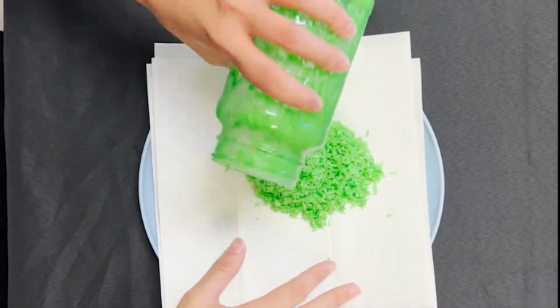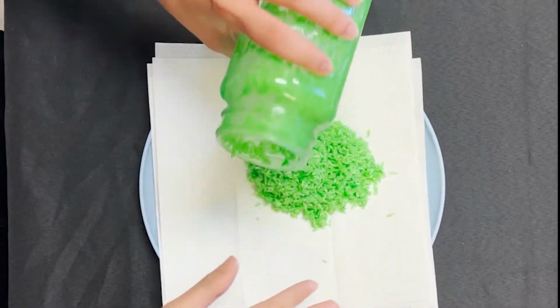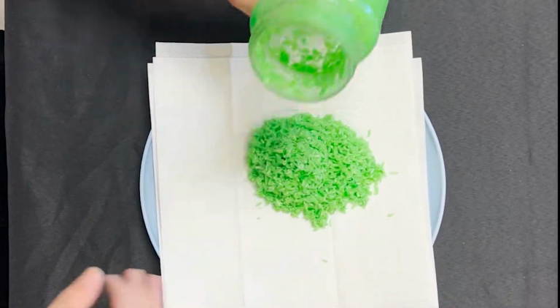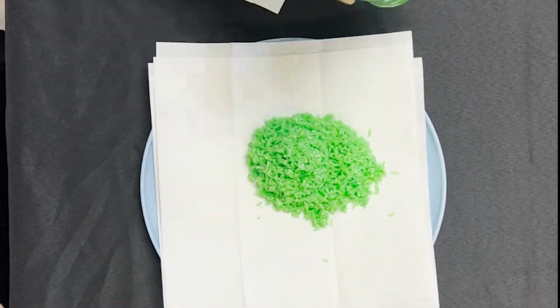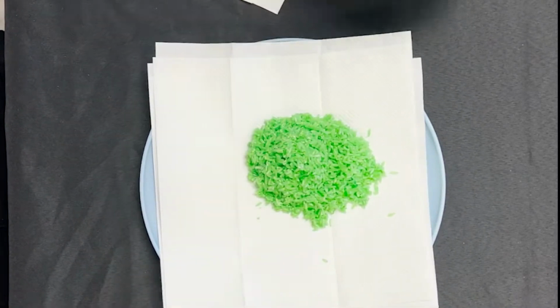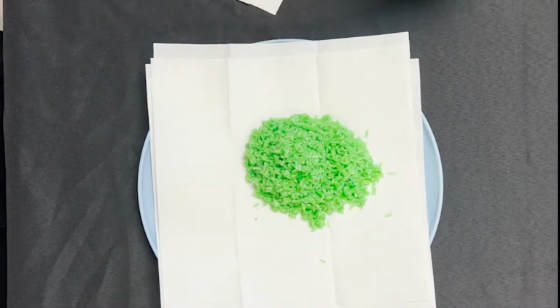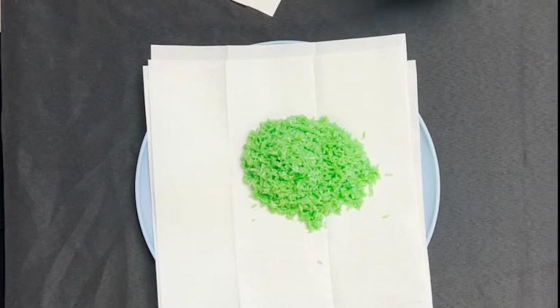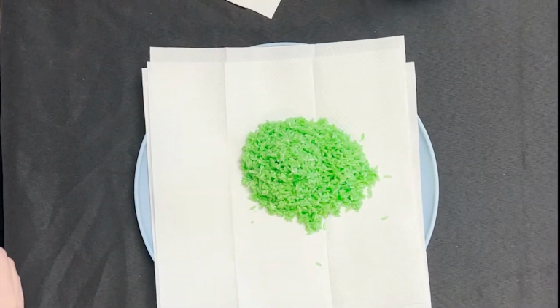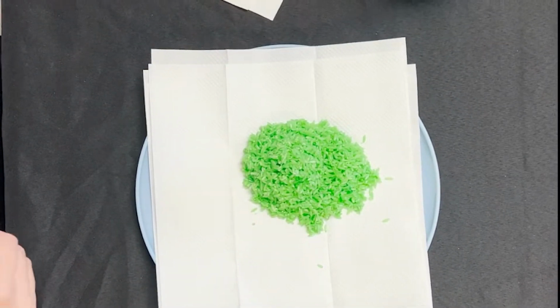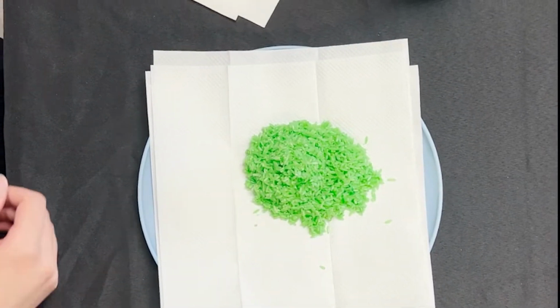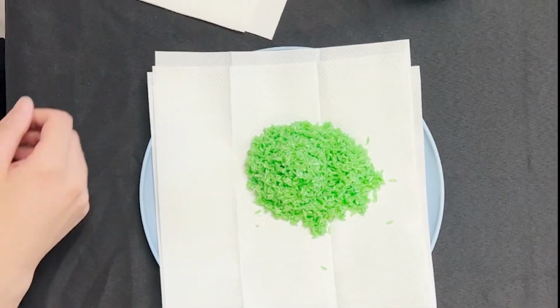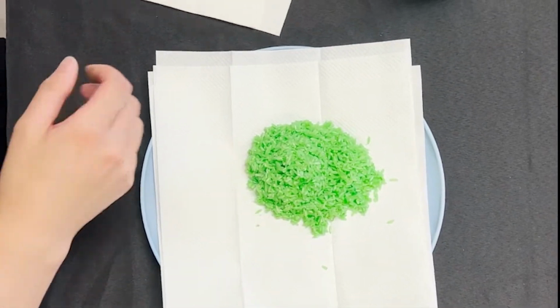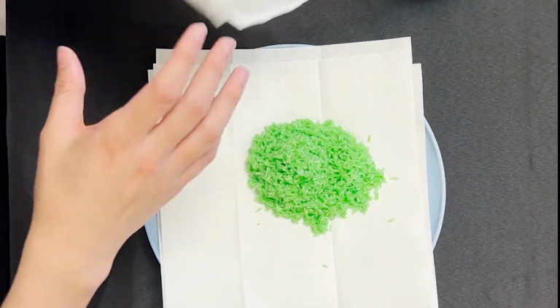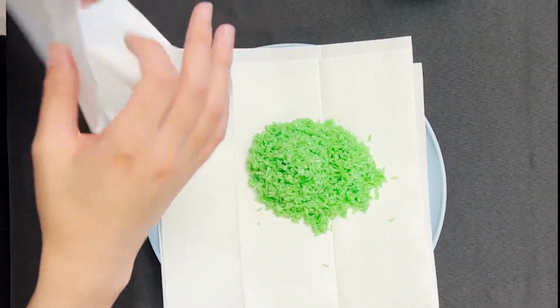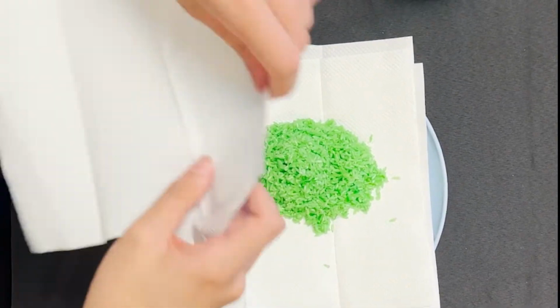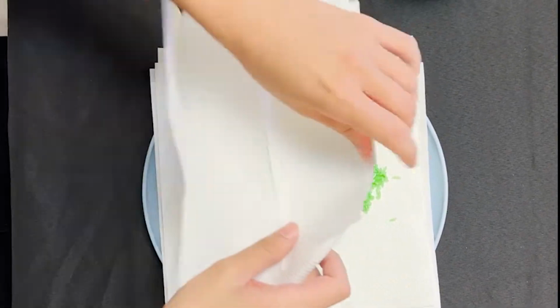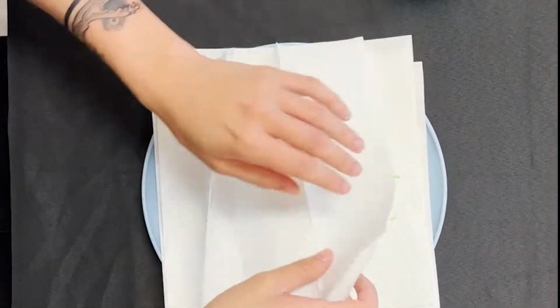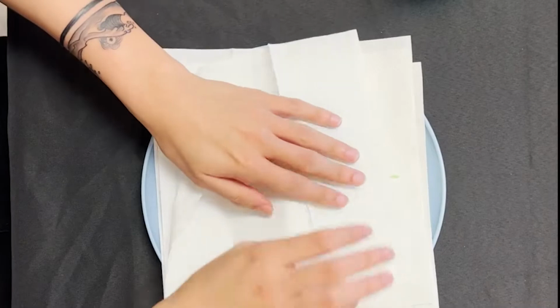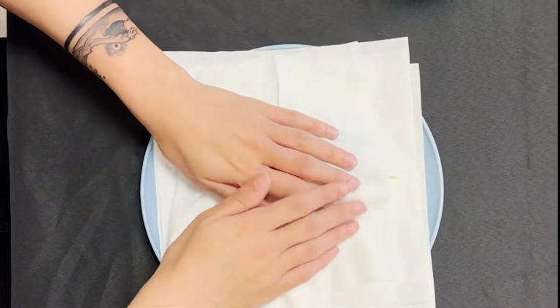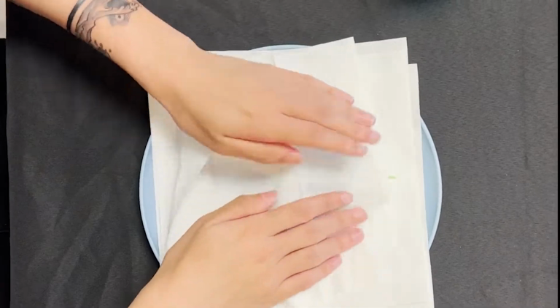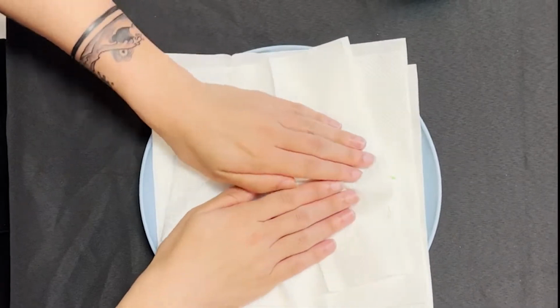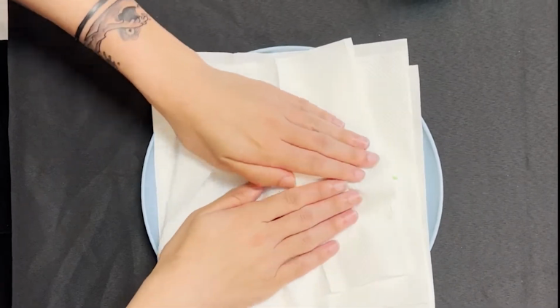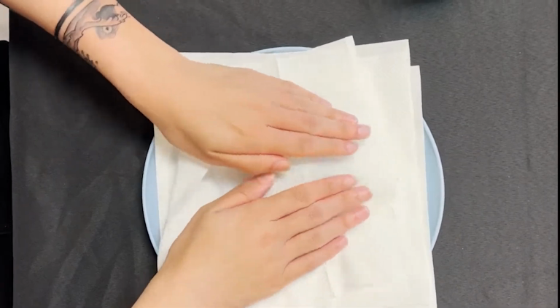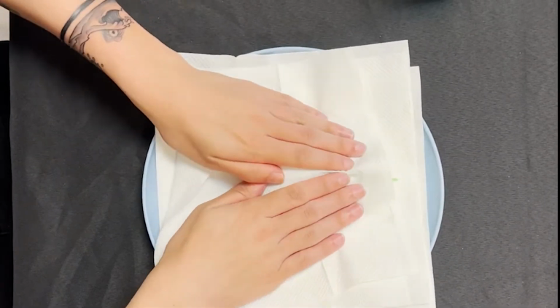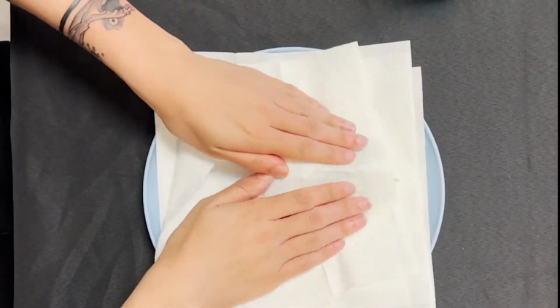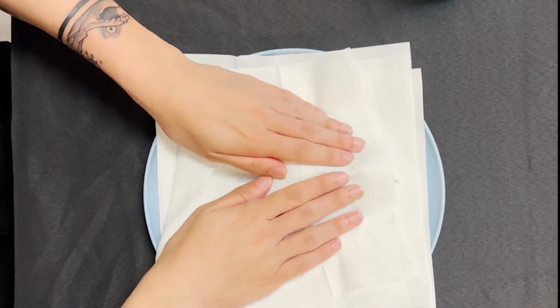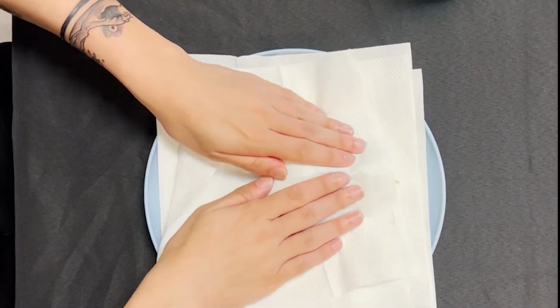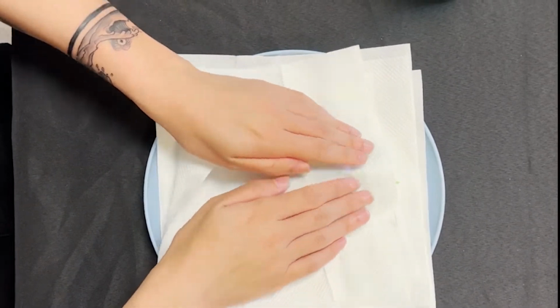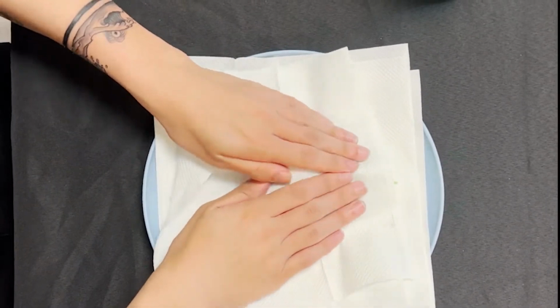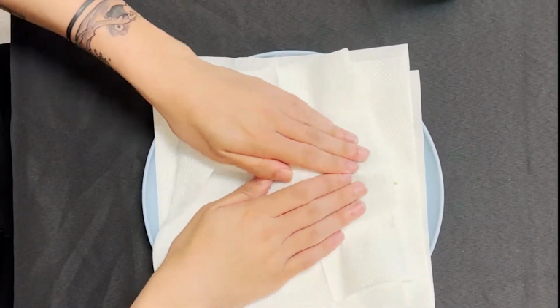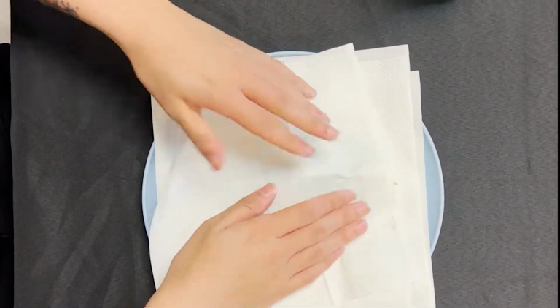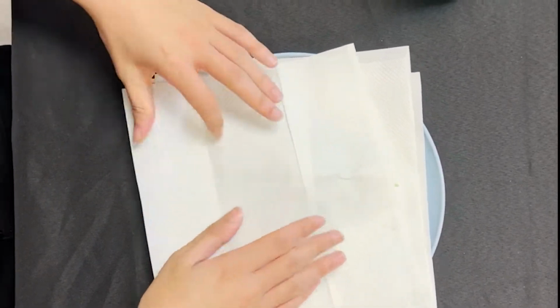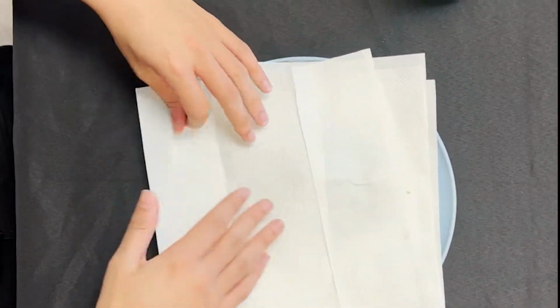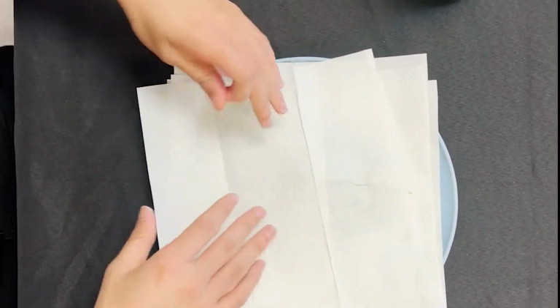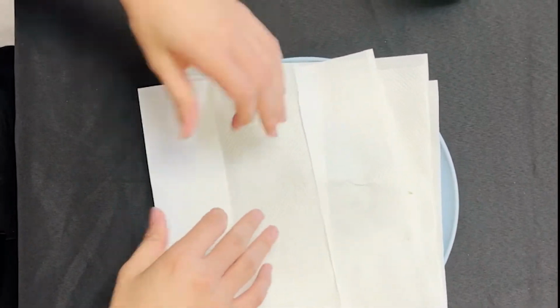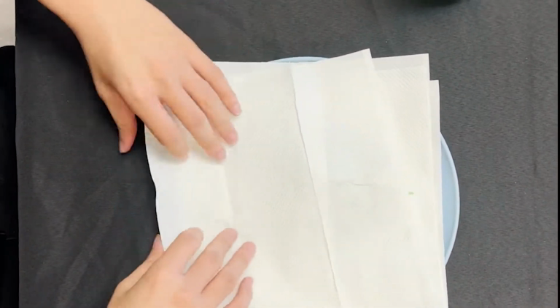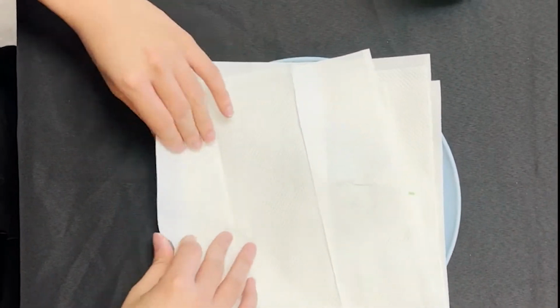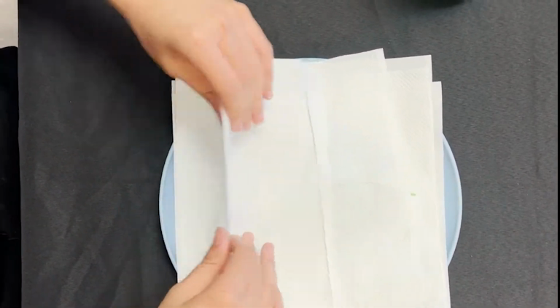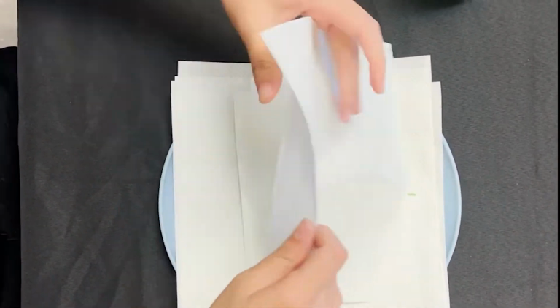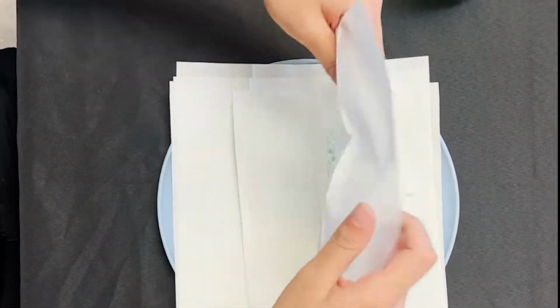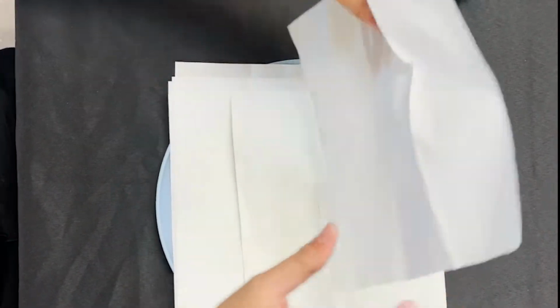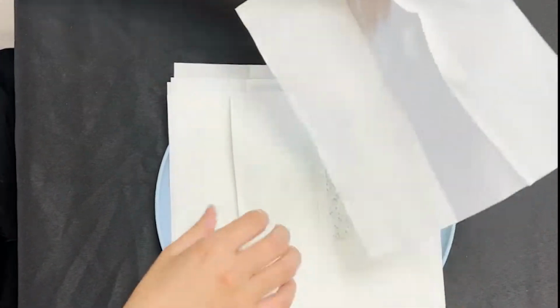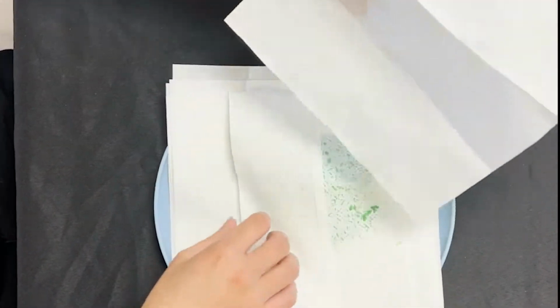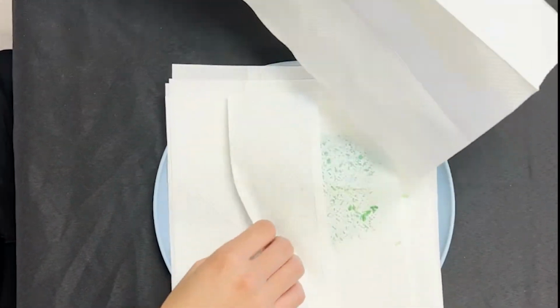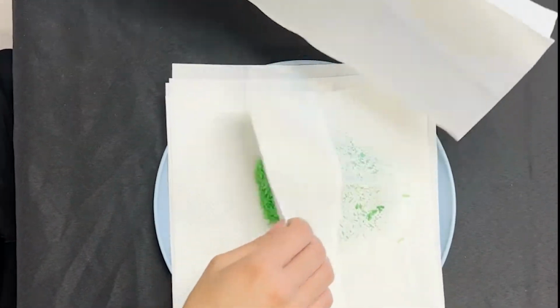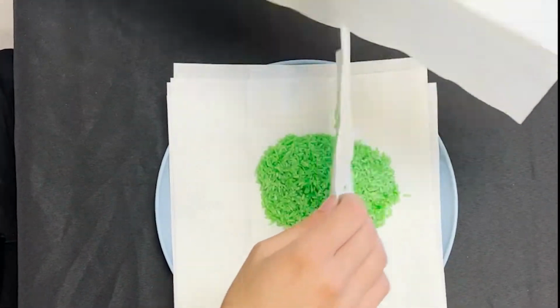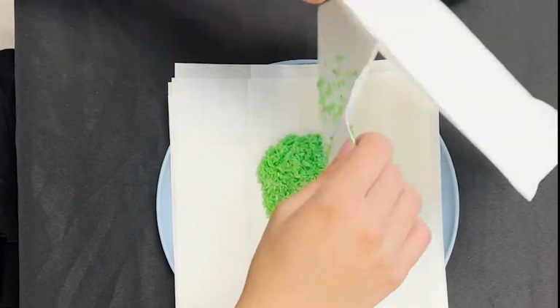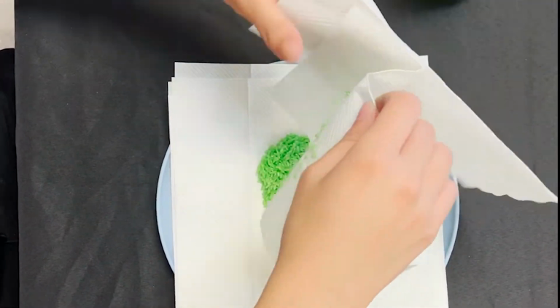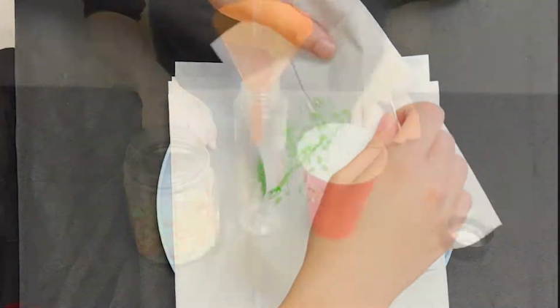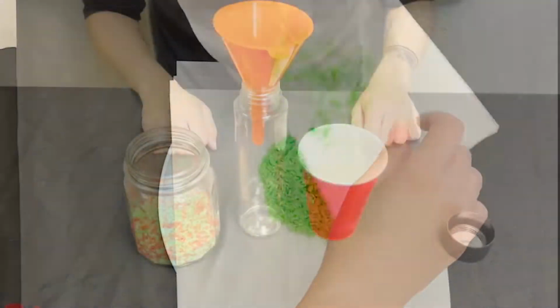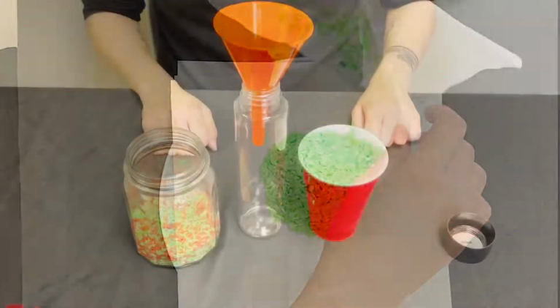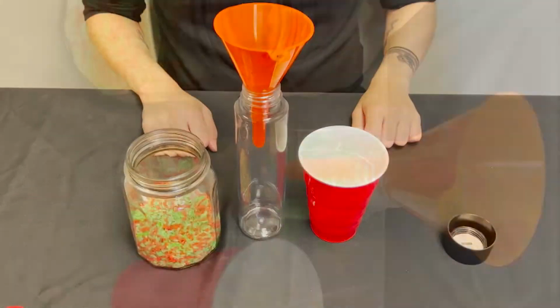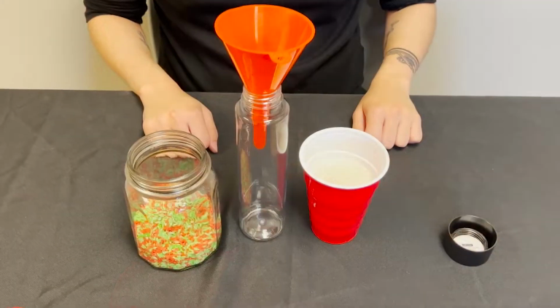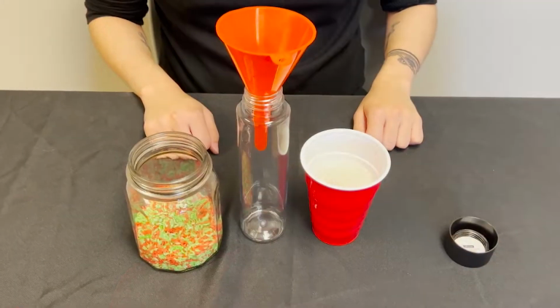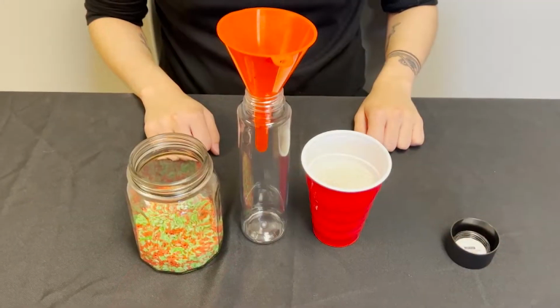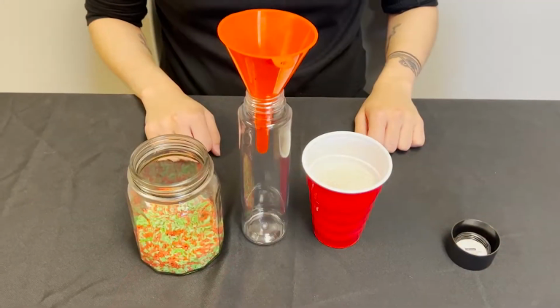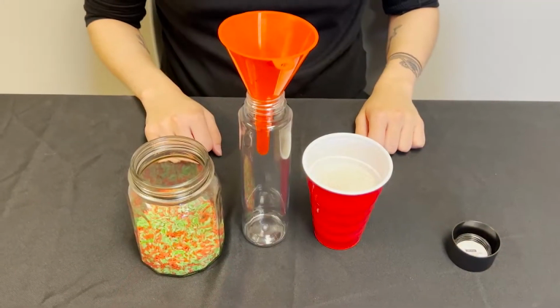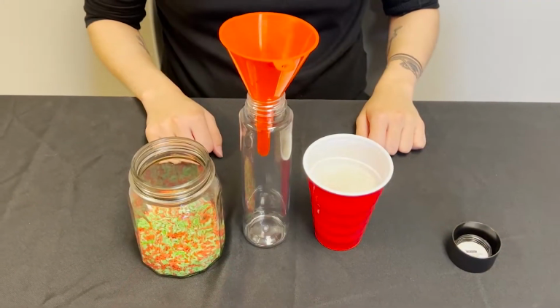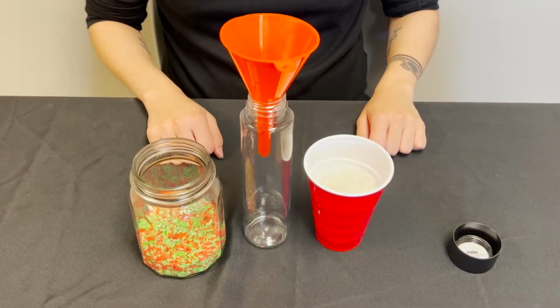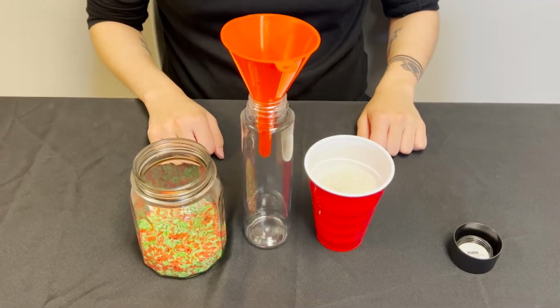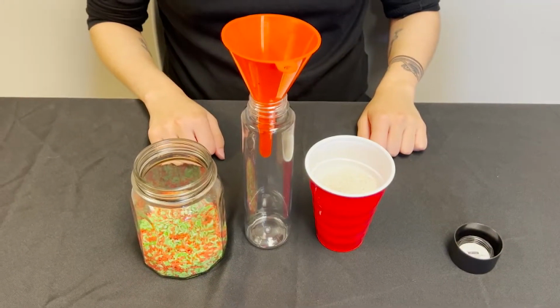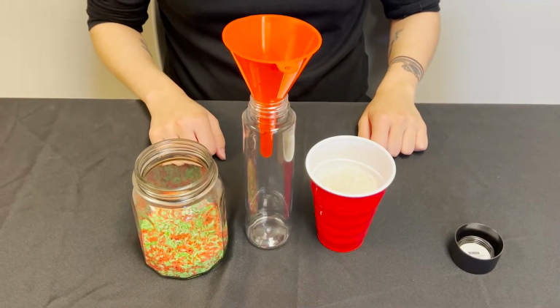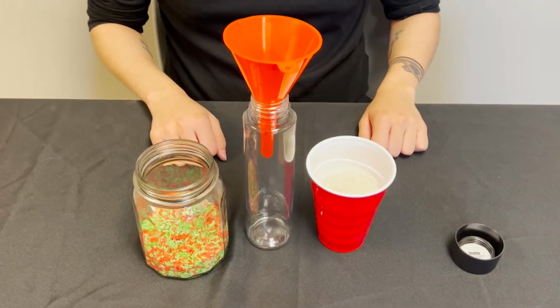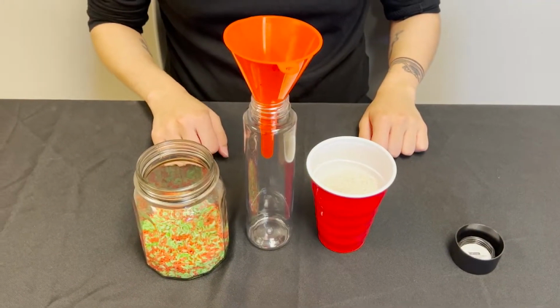Any leftover rice can be stored in a Ziploc bag for future projects. Please ensure the rice is dry before storing. You can use plain rice if you wish.